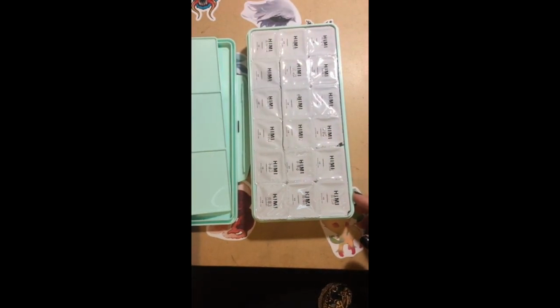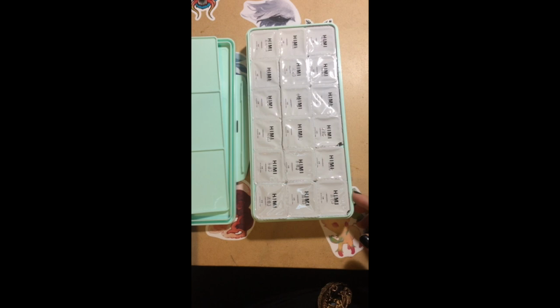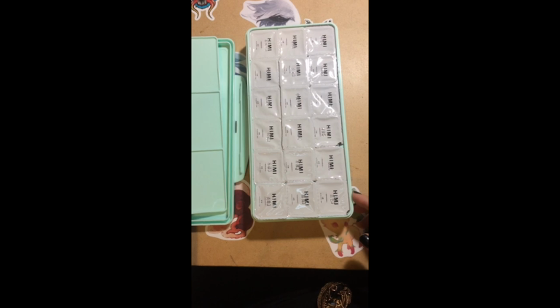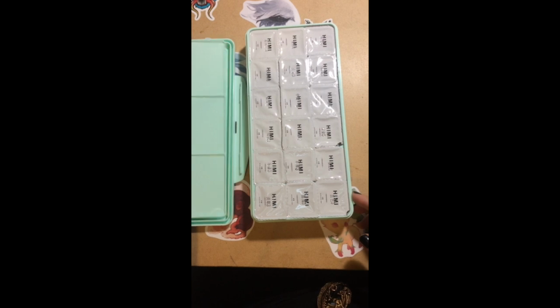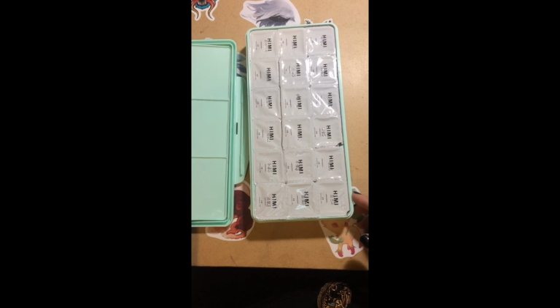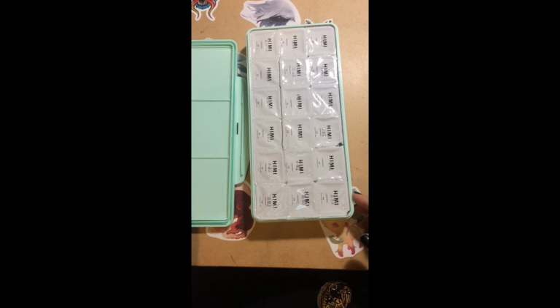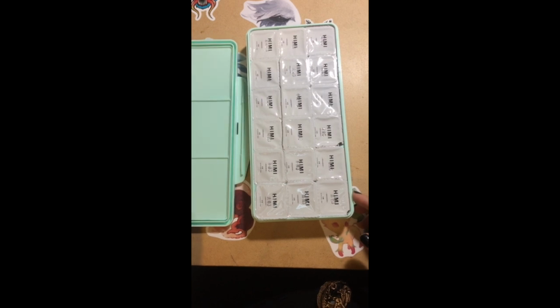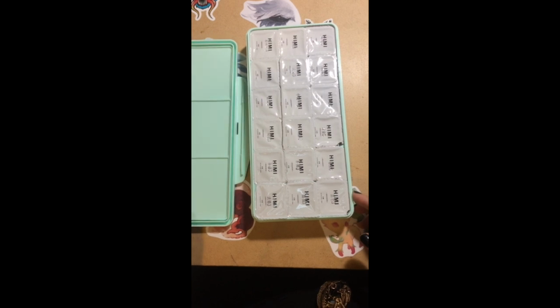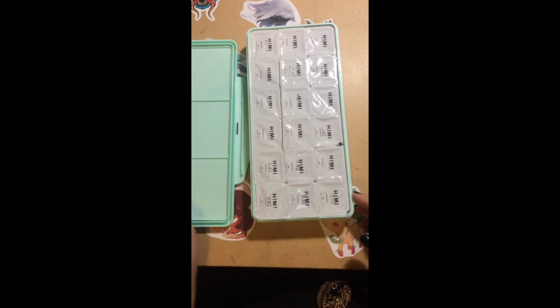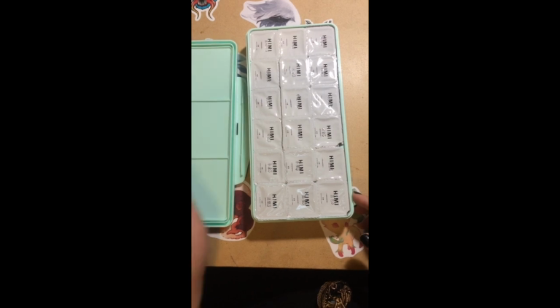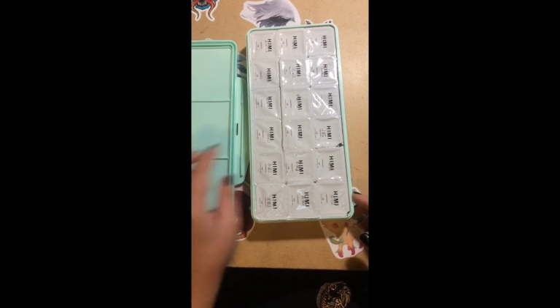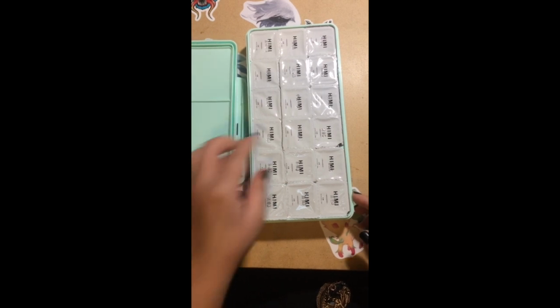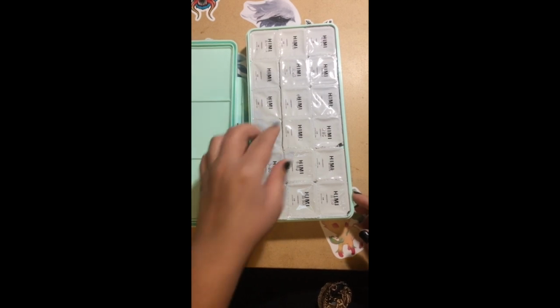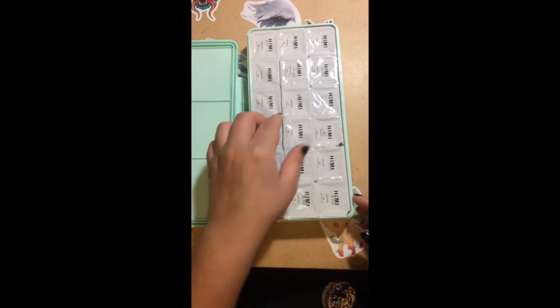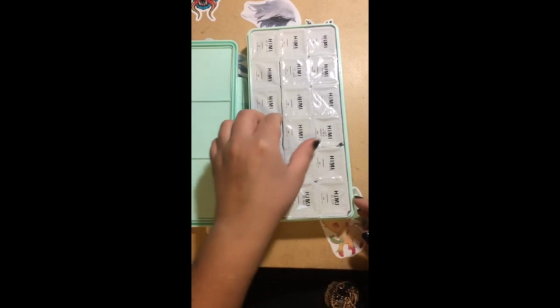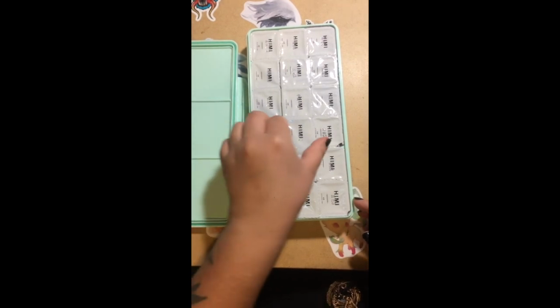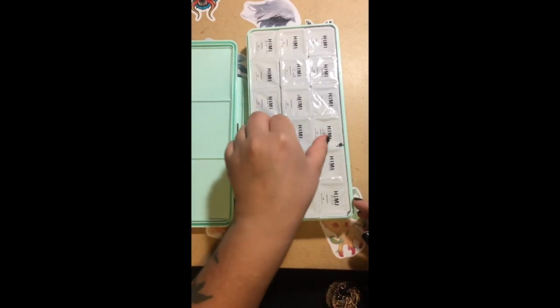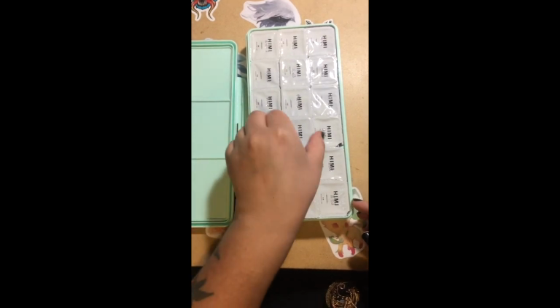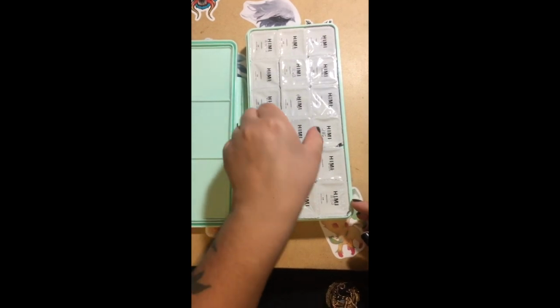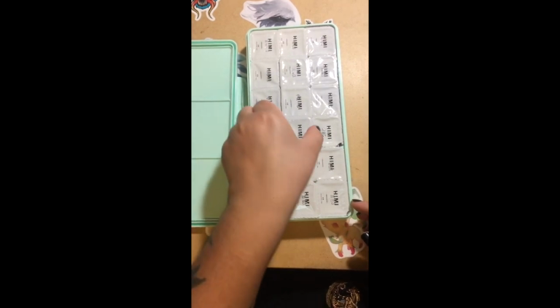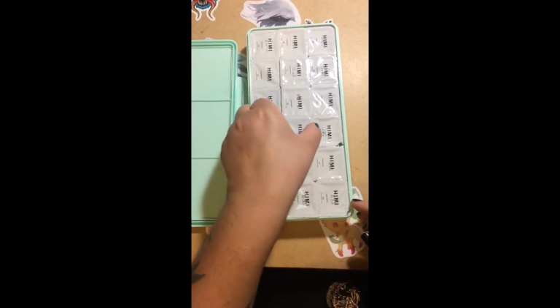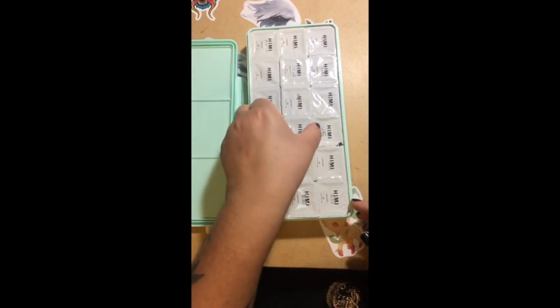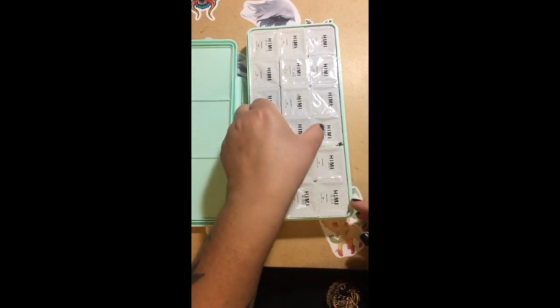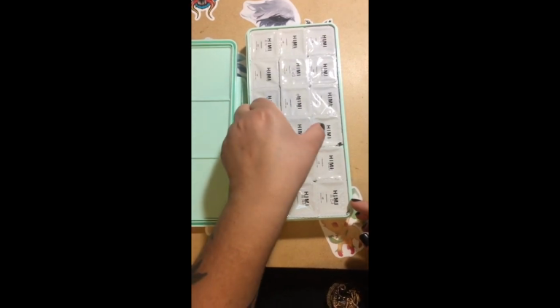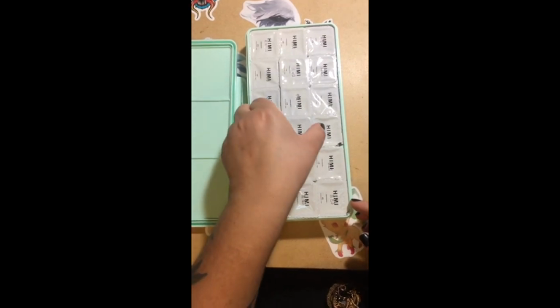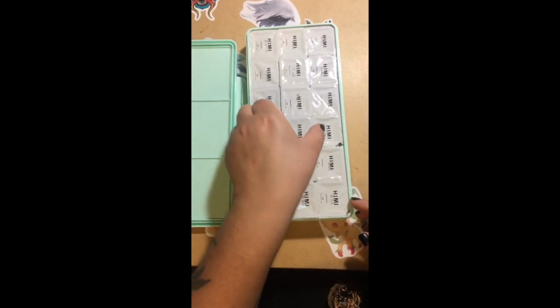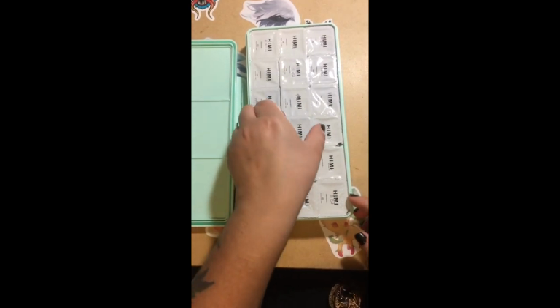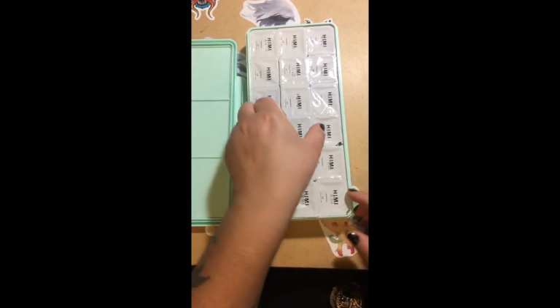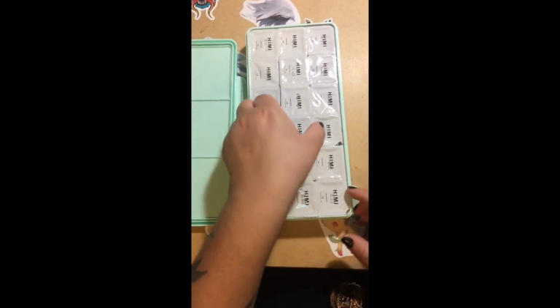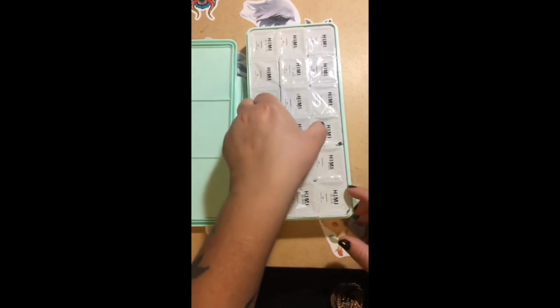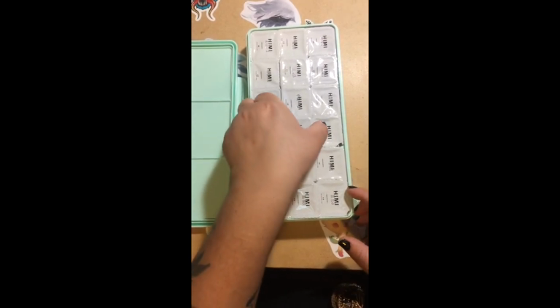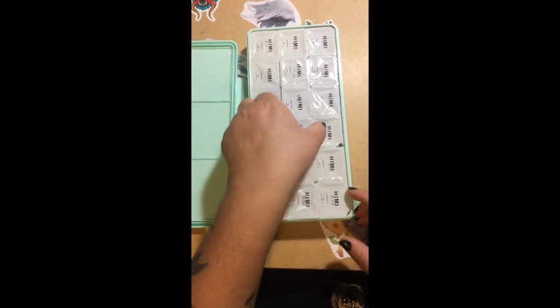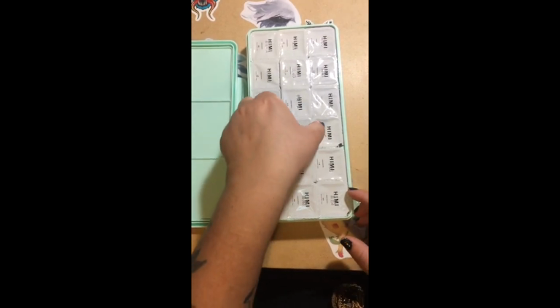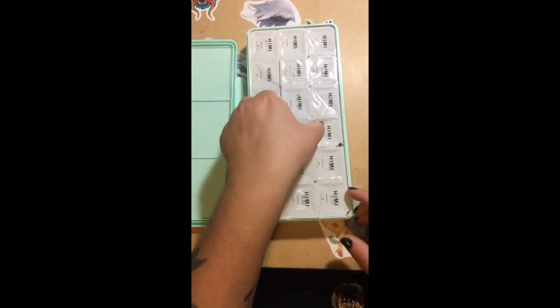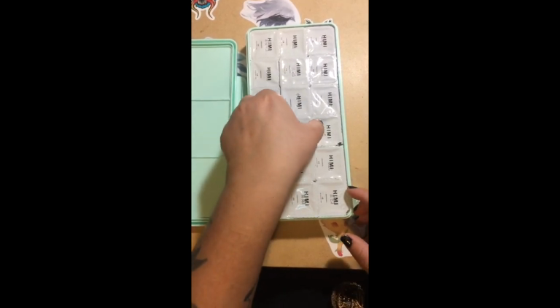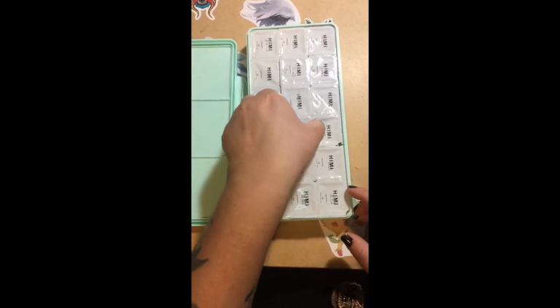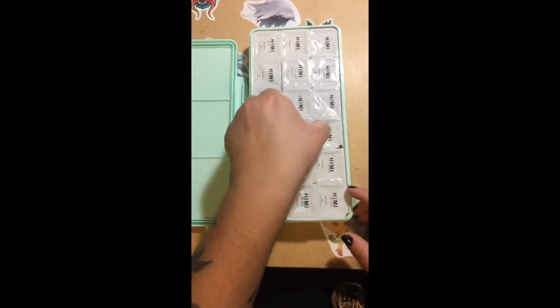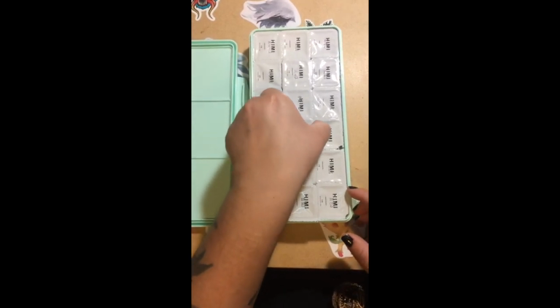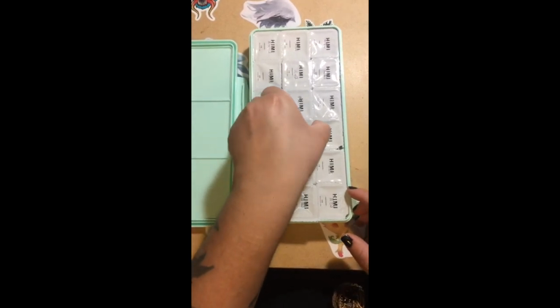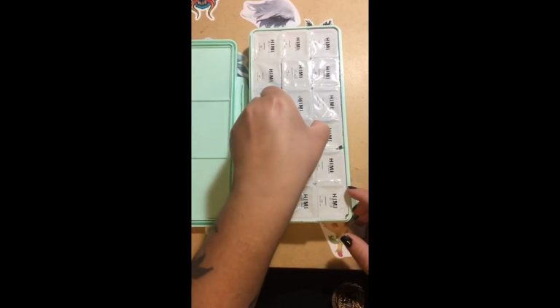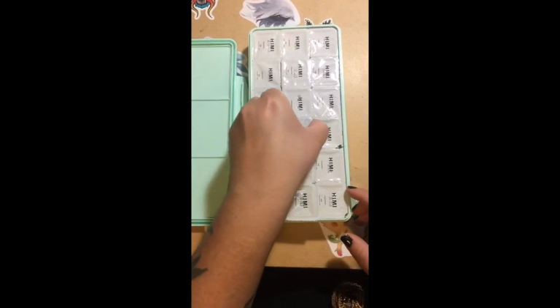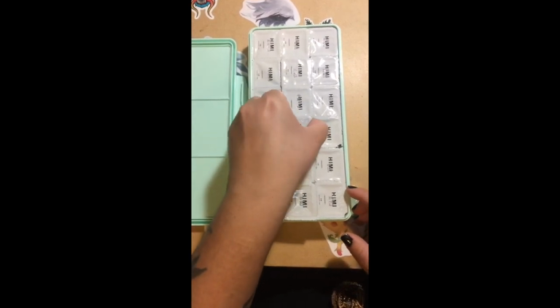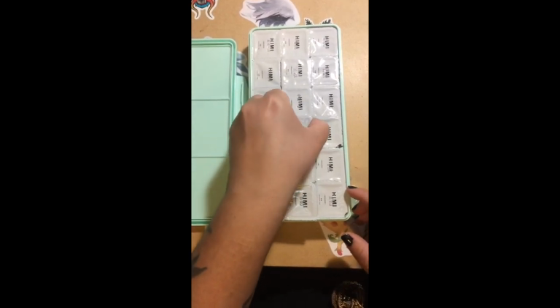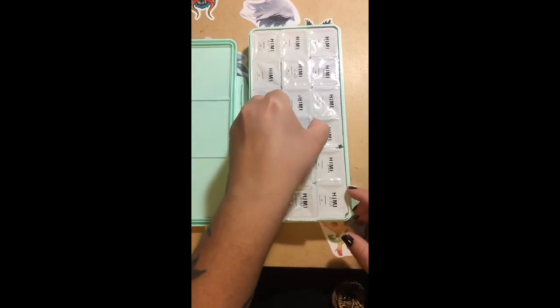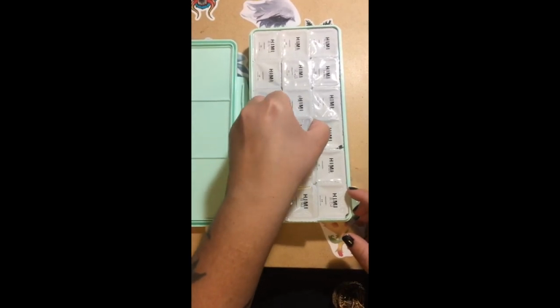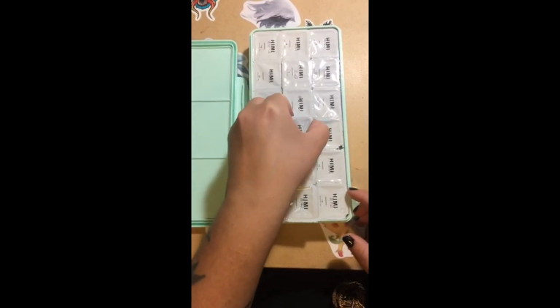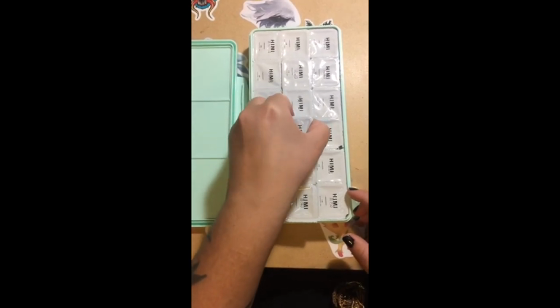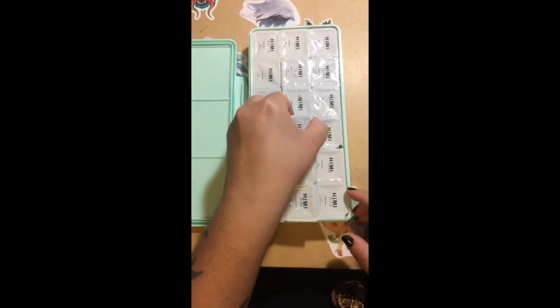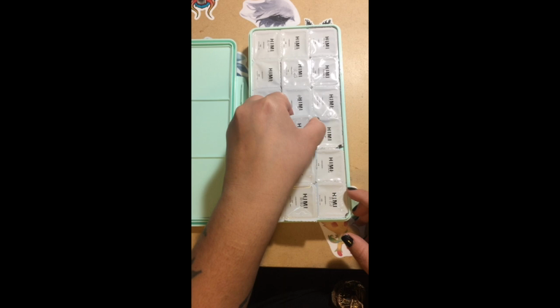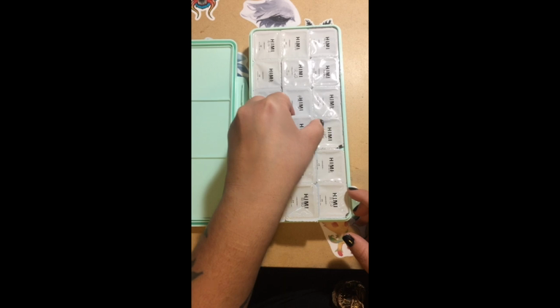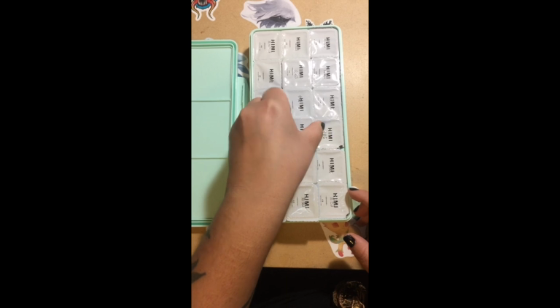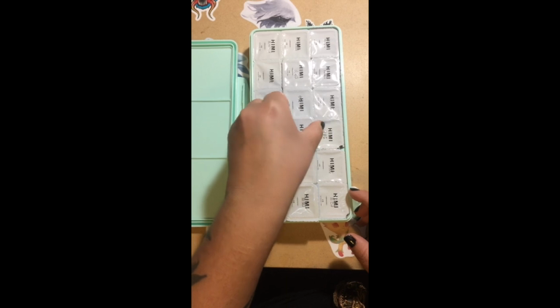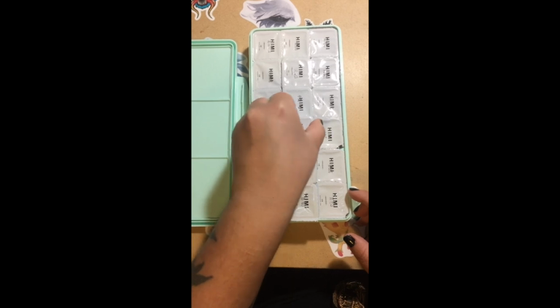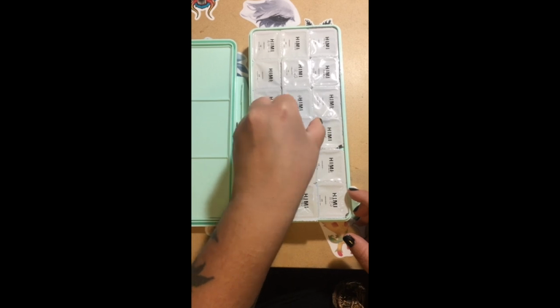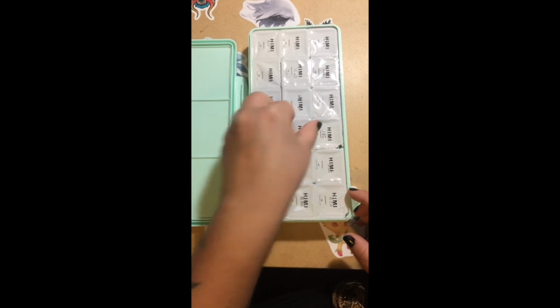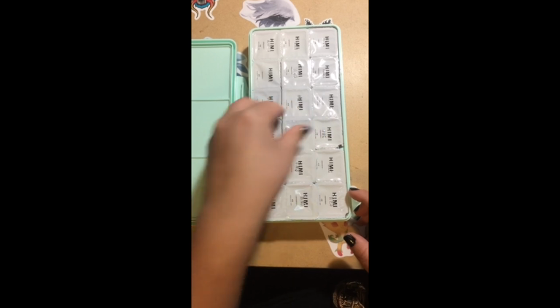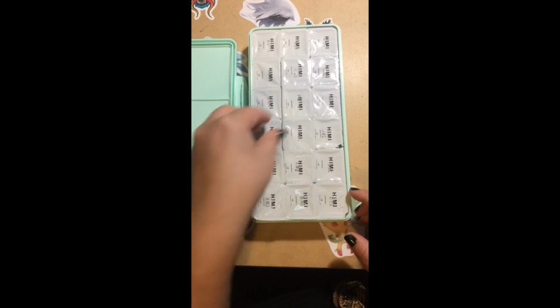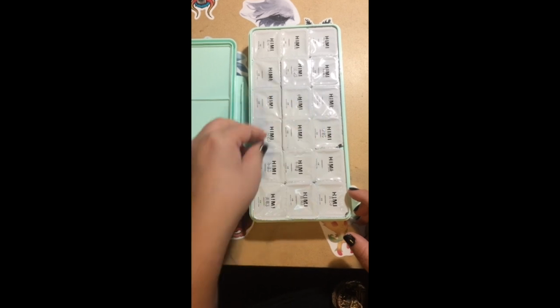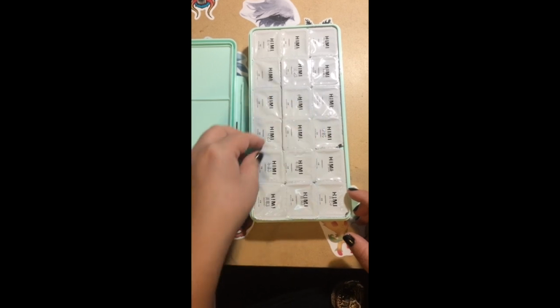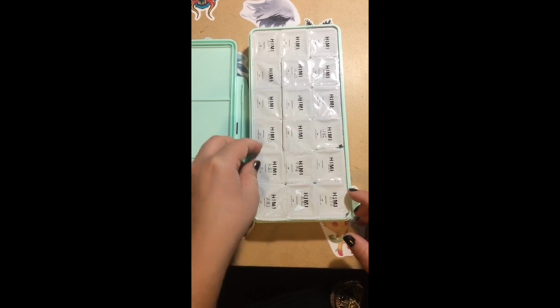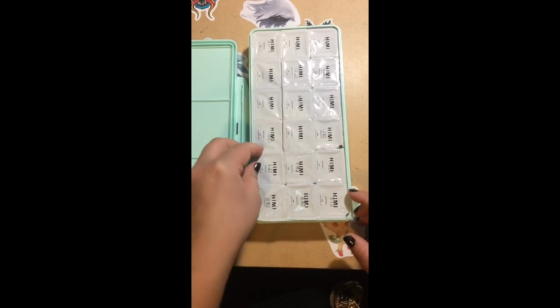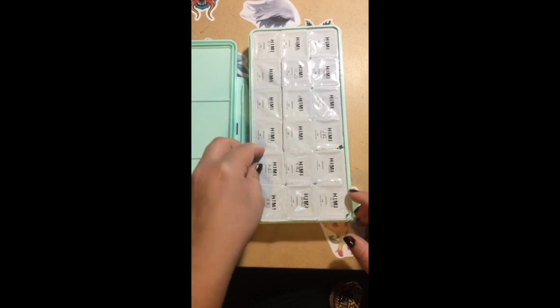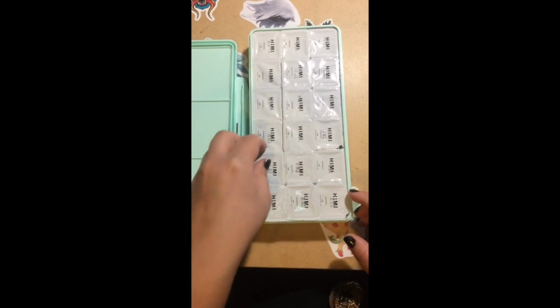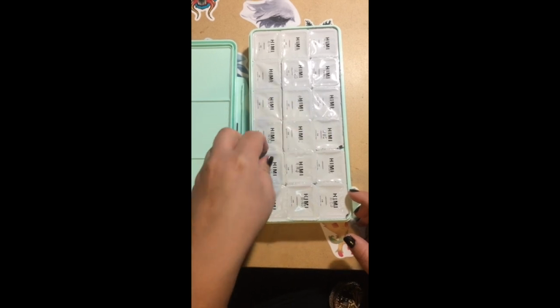Hi everyone! This is Mythical Lane and I am doing a review on this teeny gouache that I bought off of Amazon.